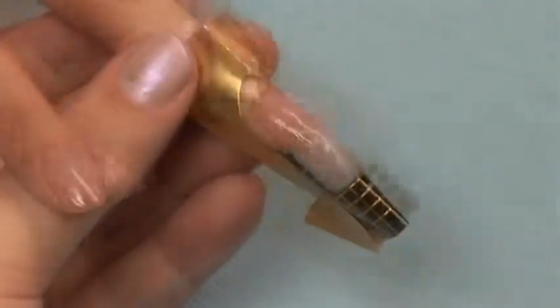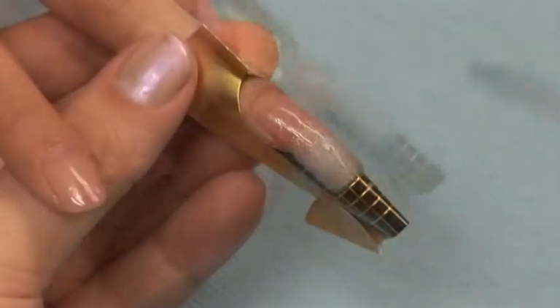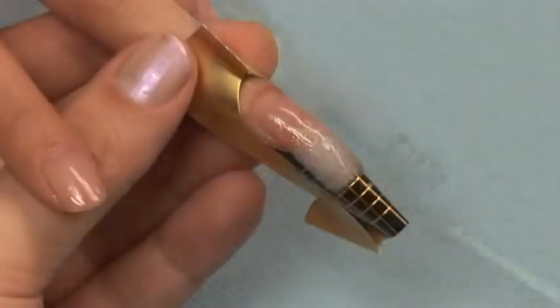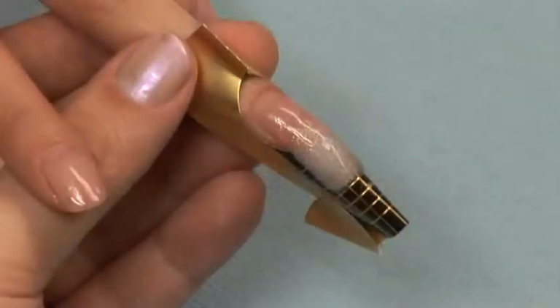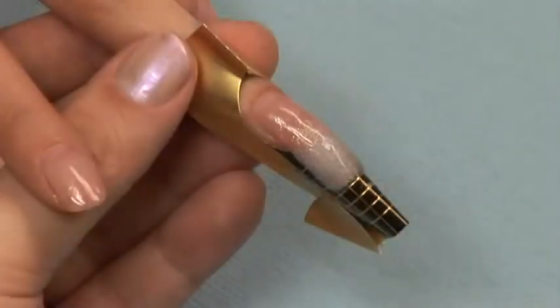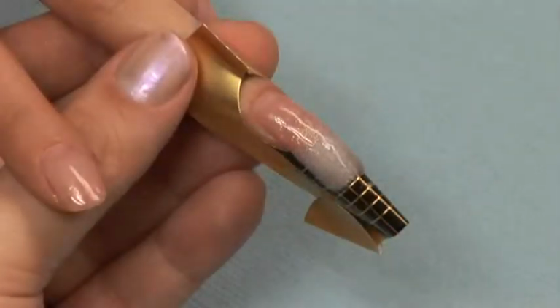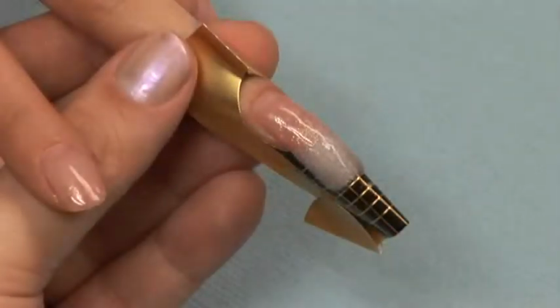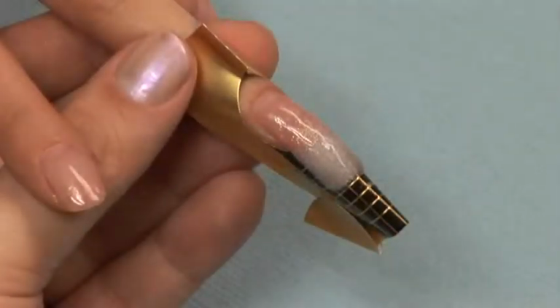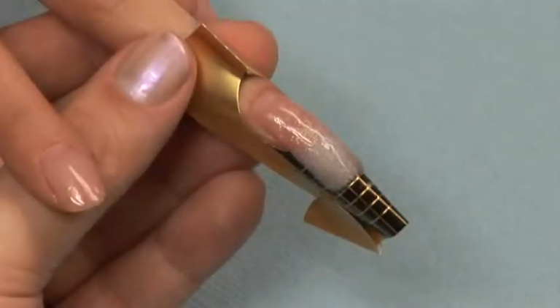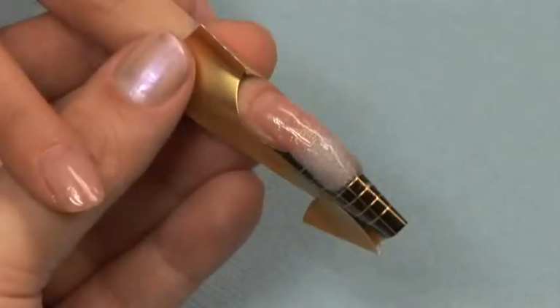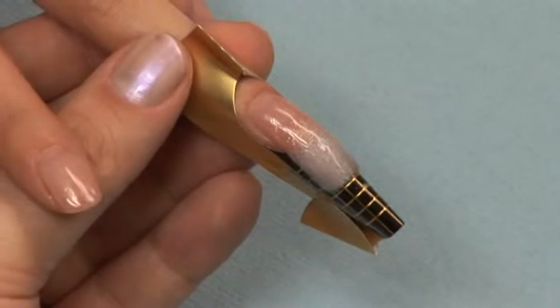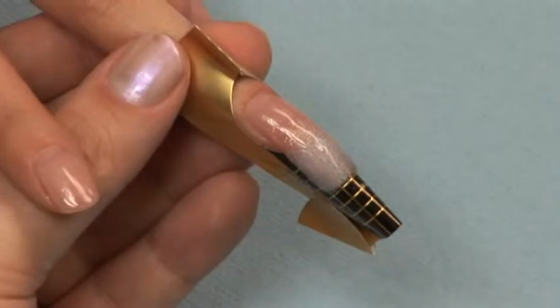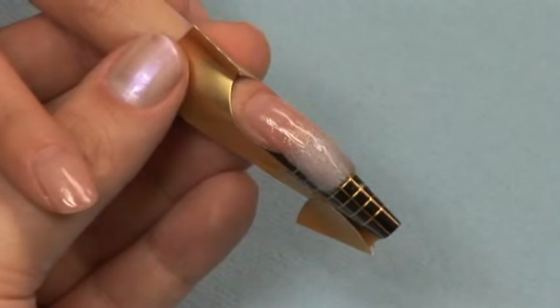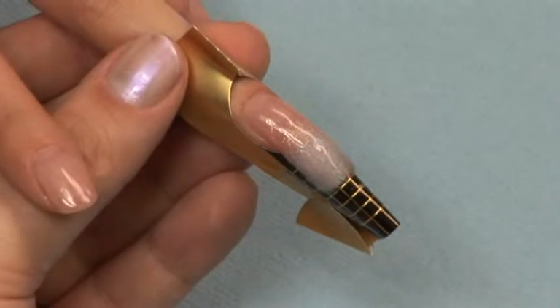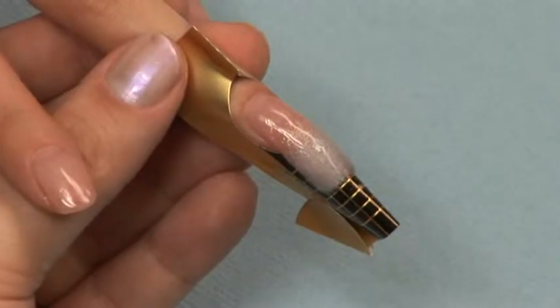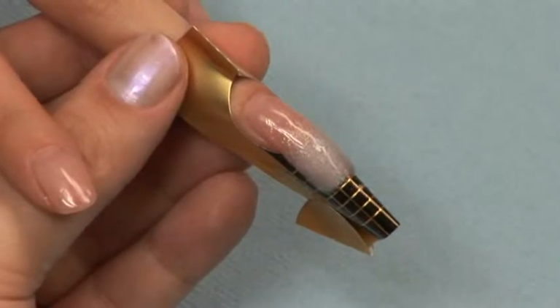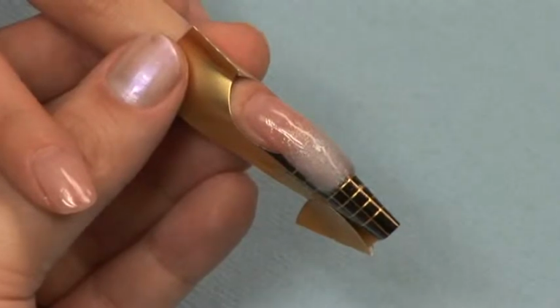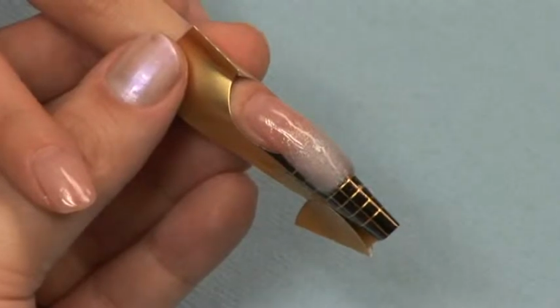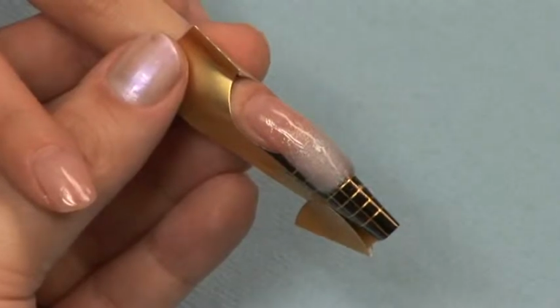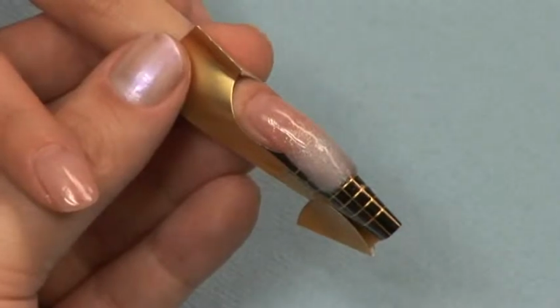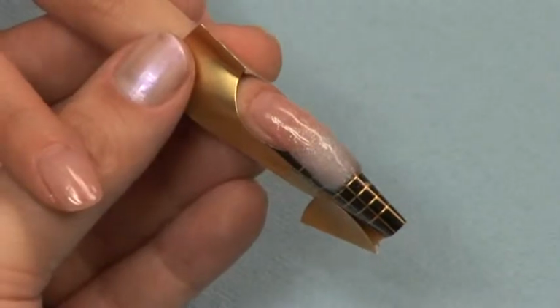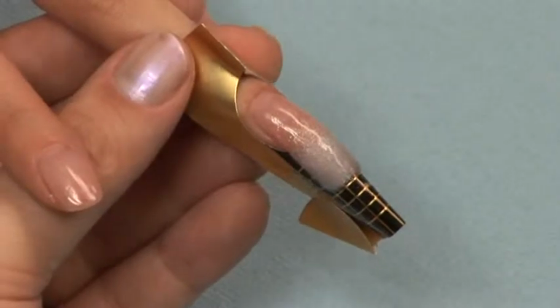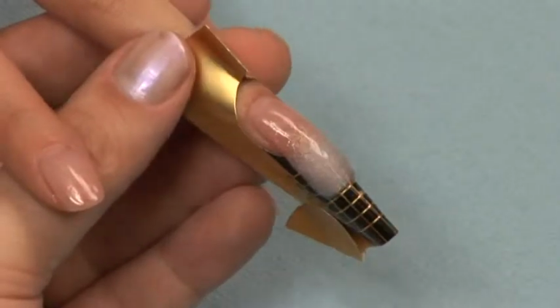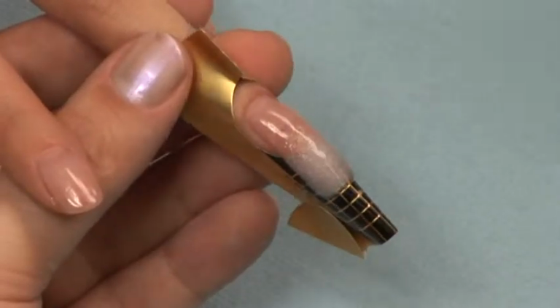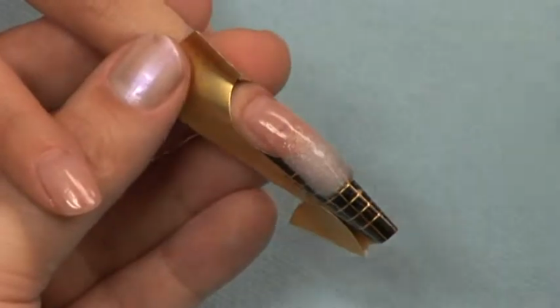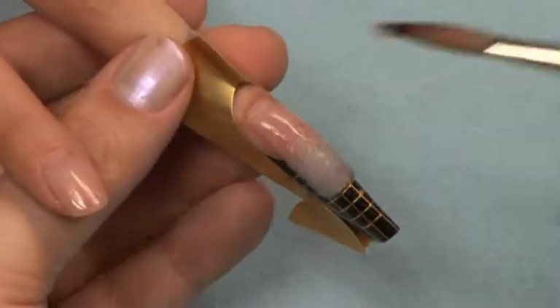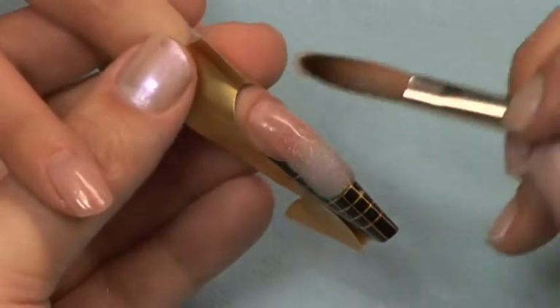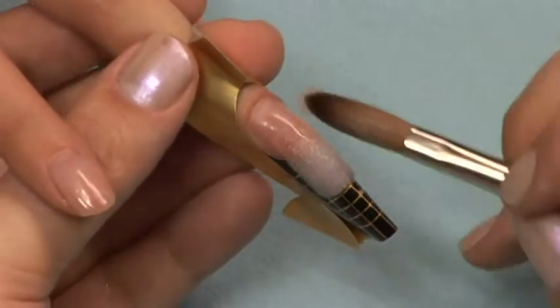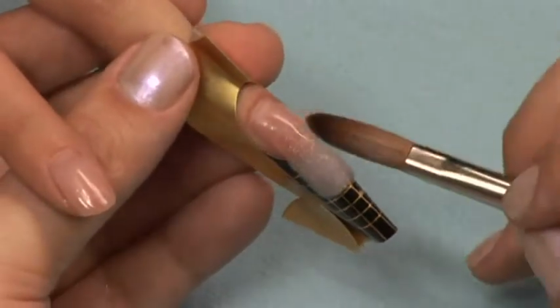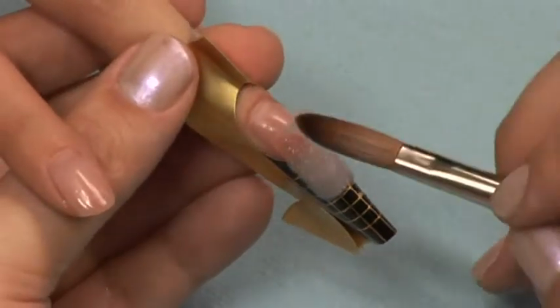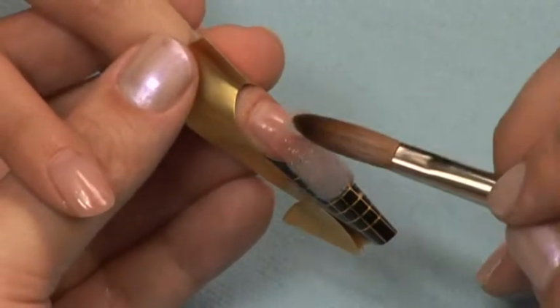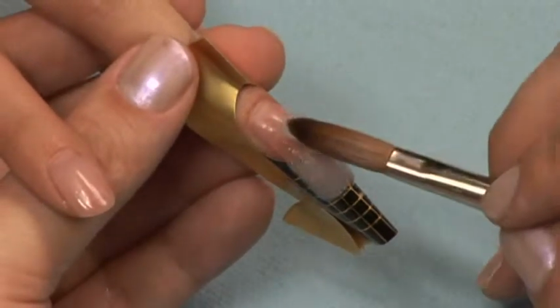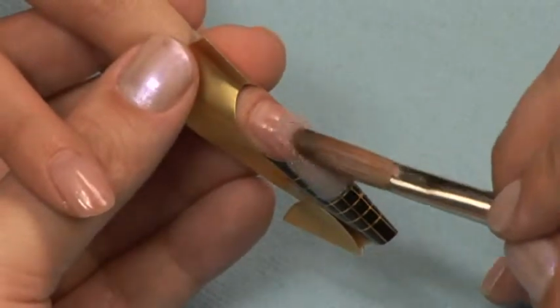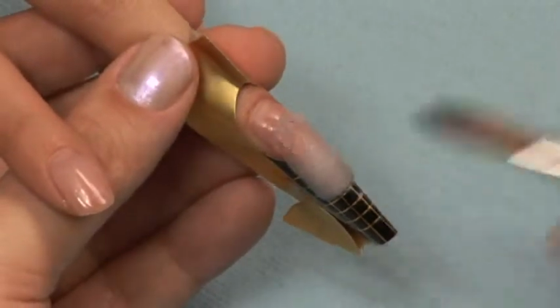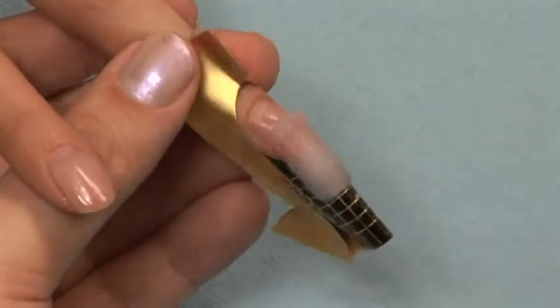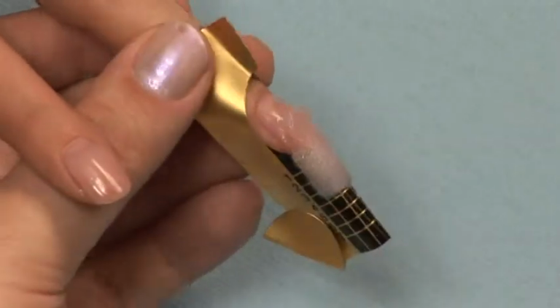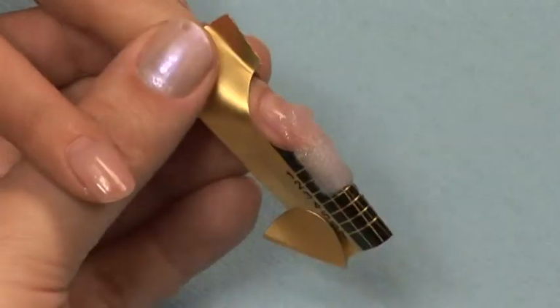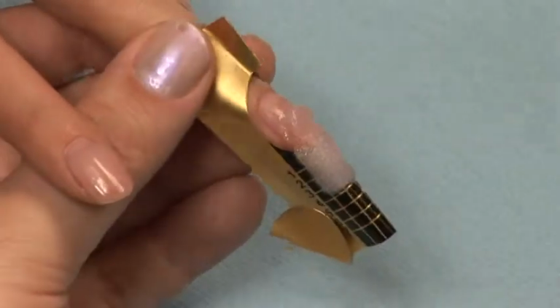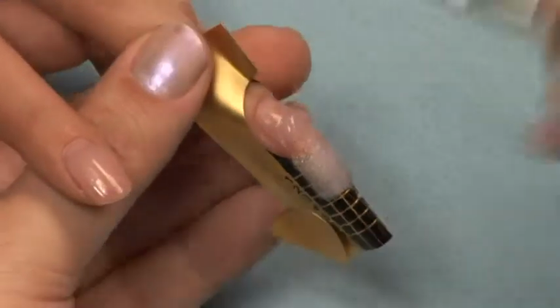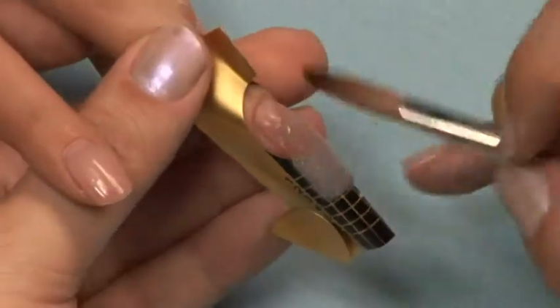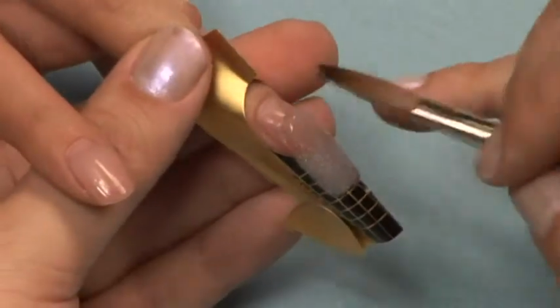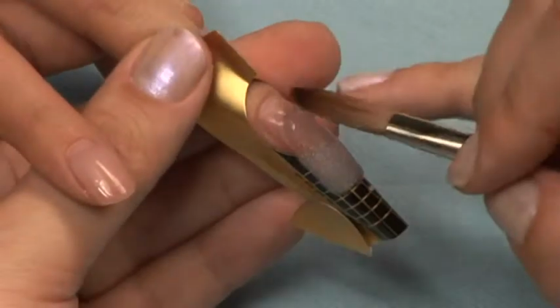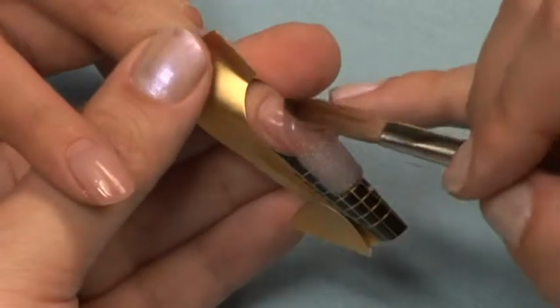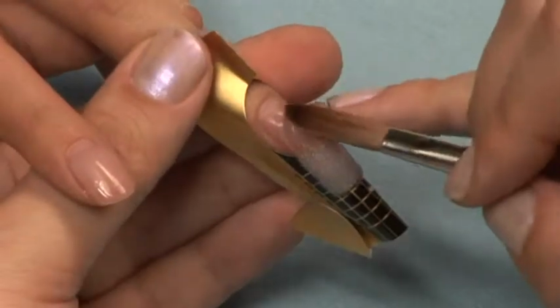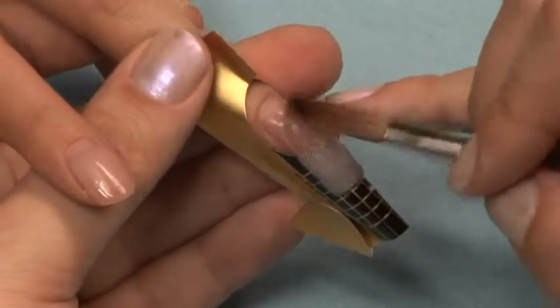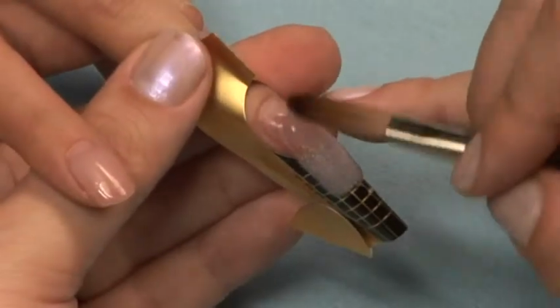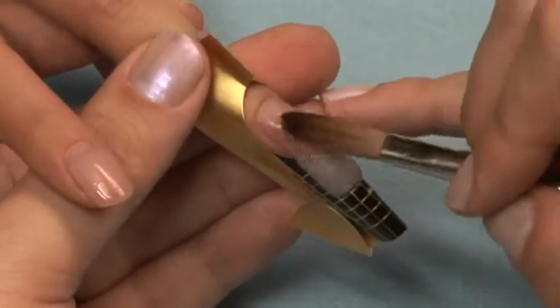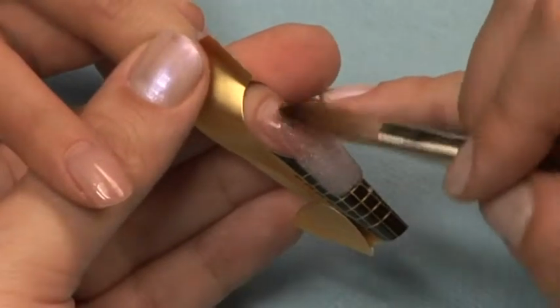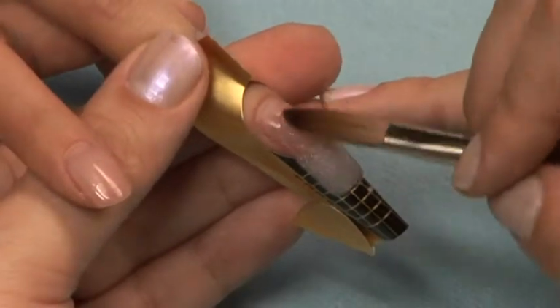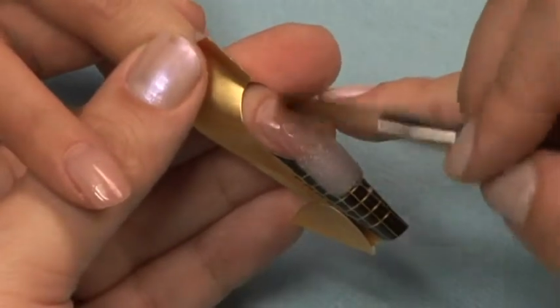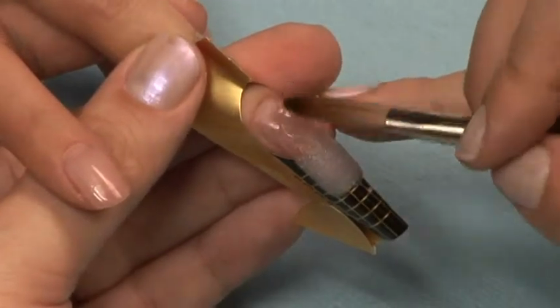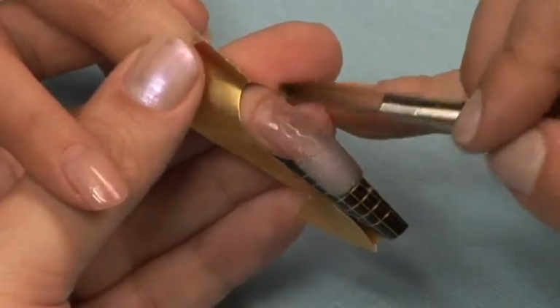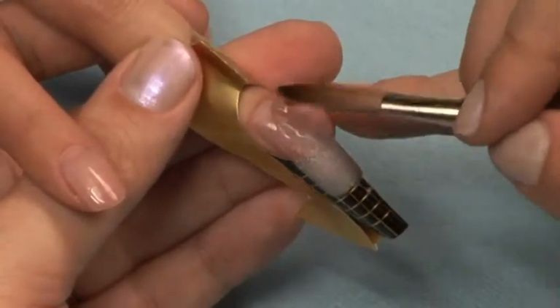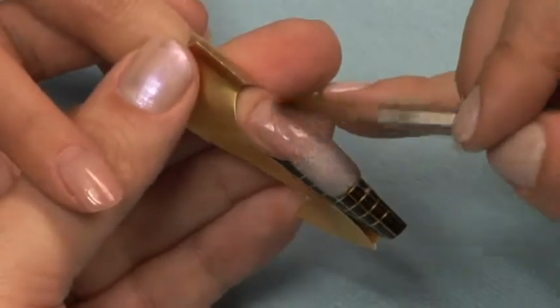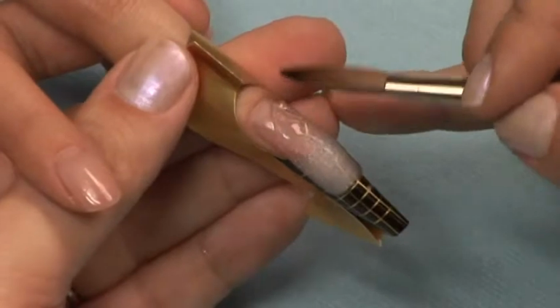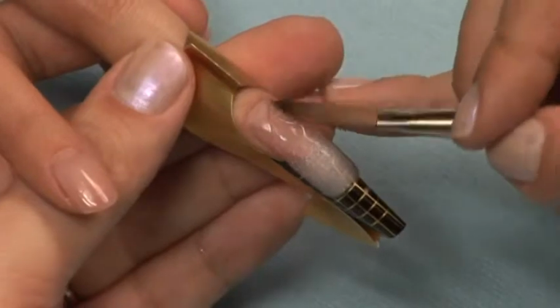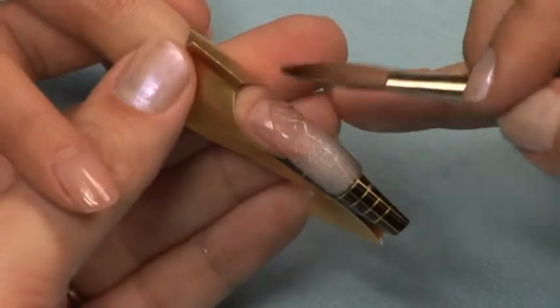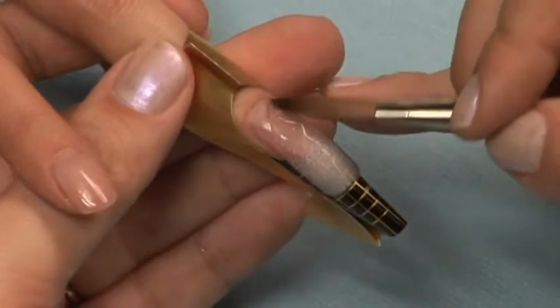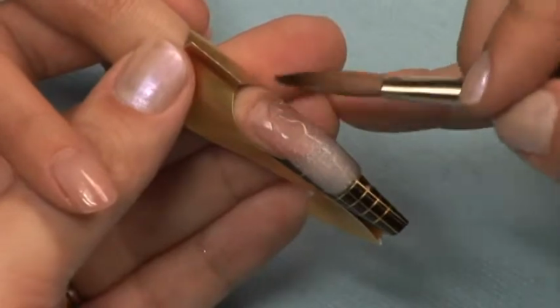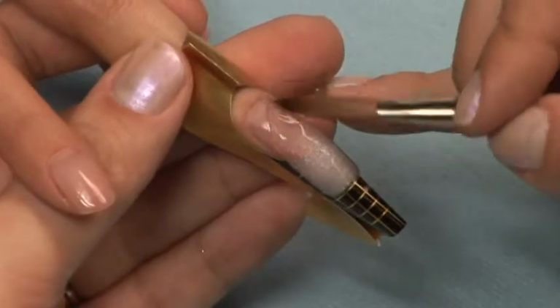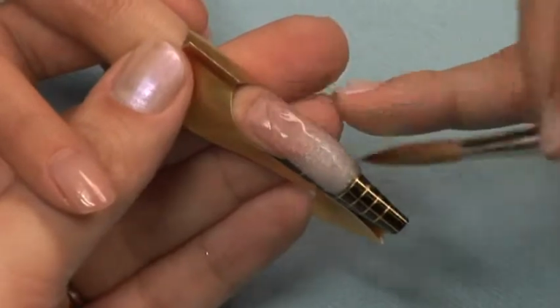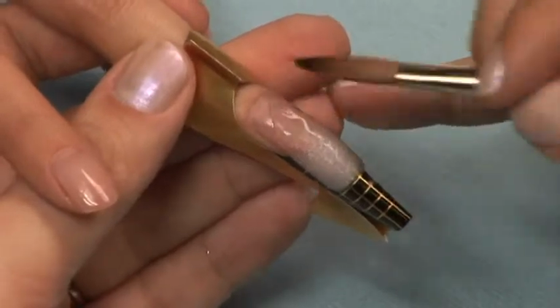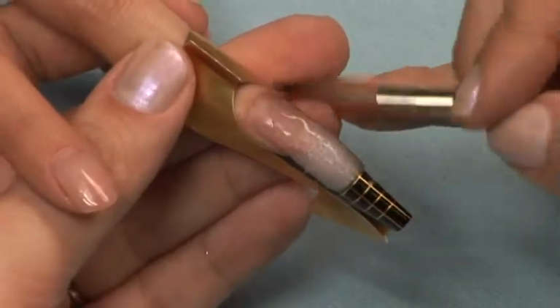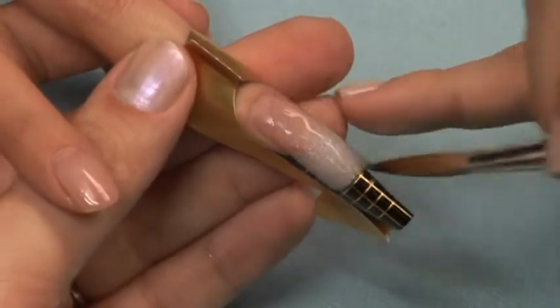If needed, you can apply a small ball of clear acrylic to the arch location. This will prevent the nail from looking too flat.